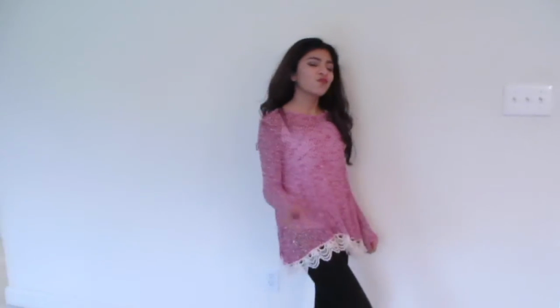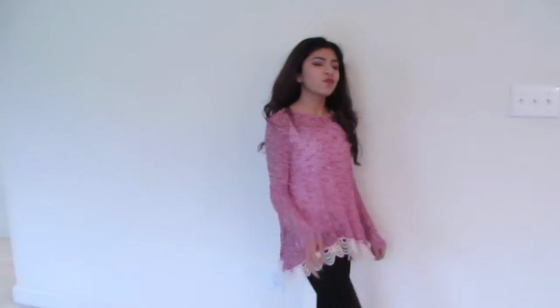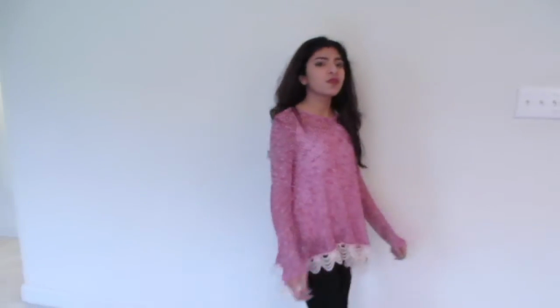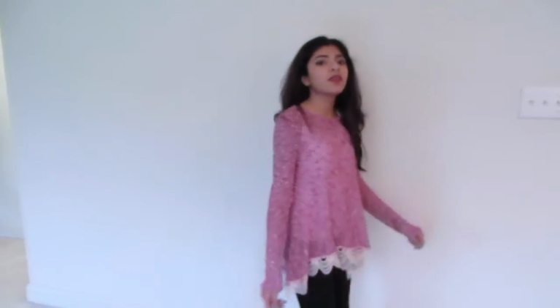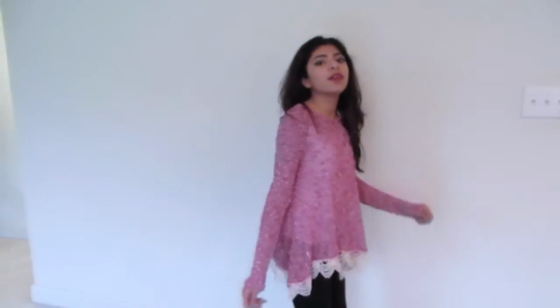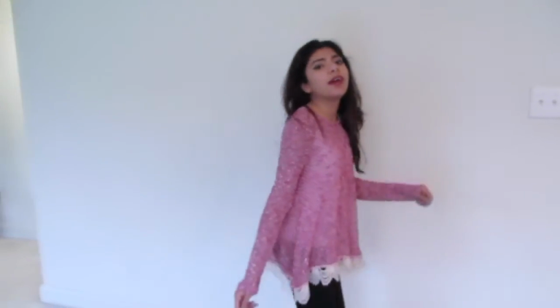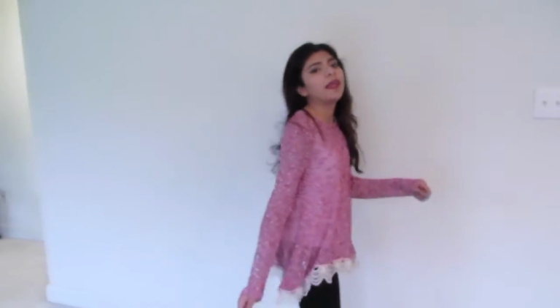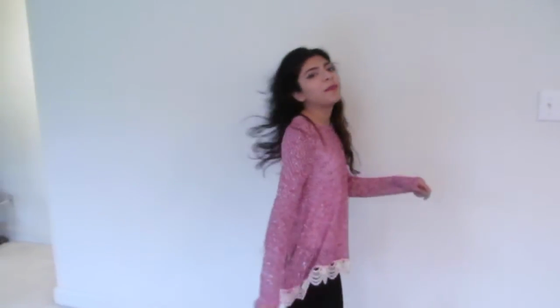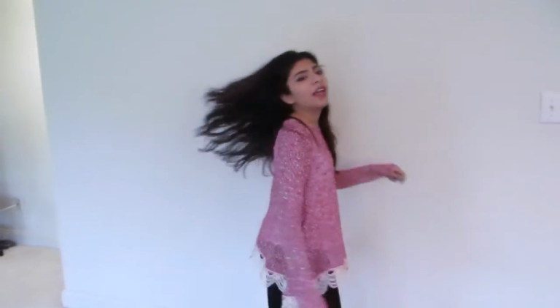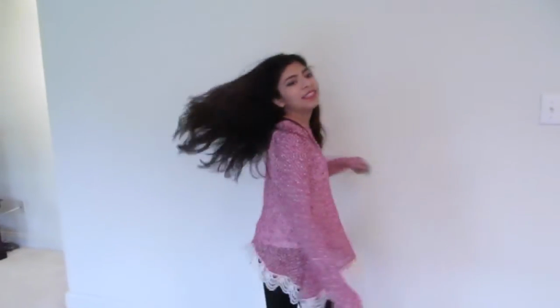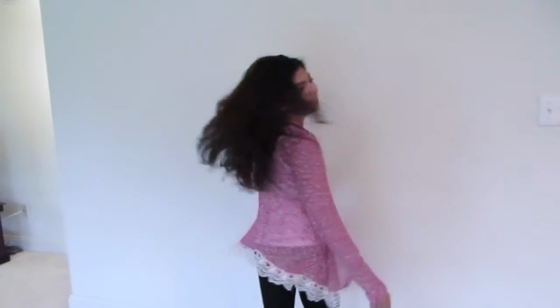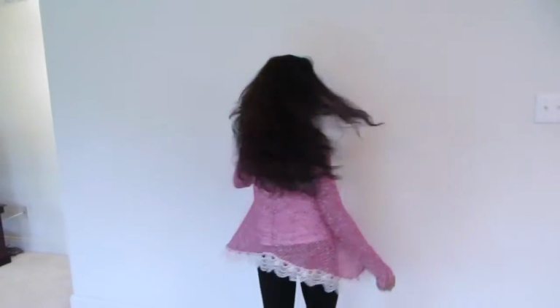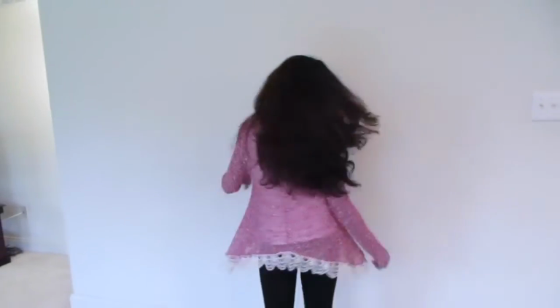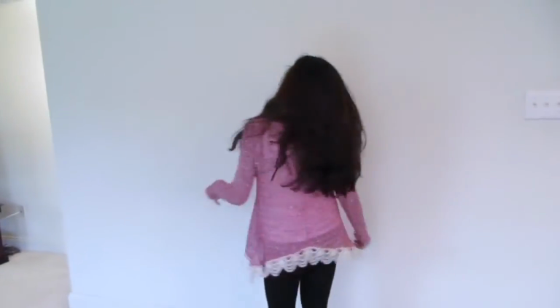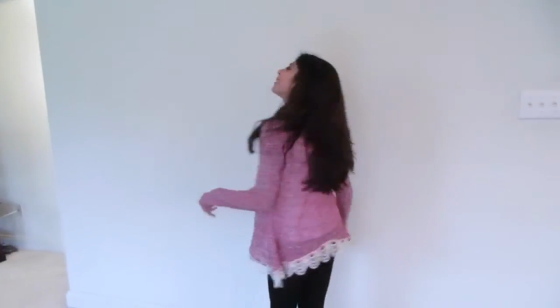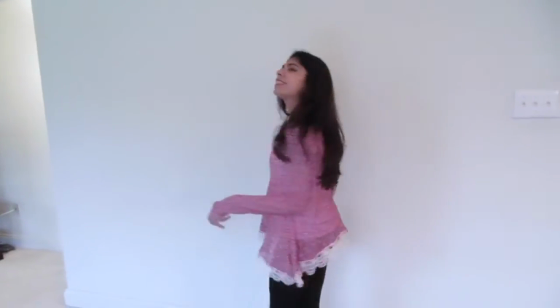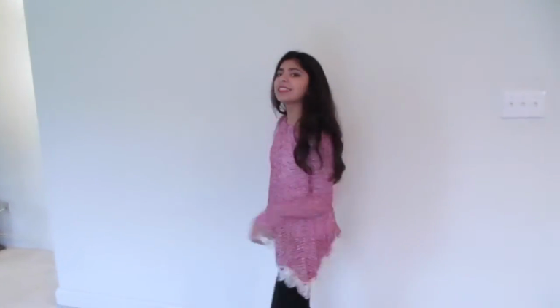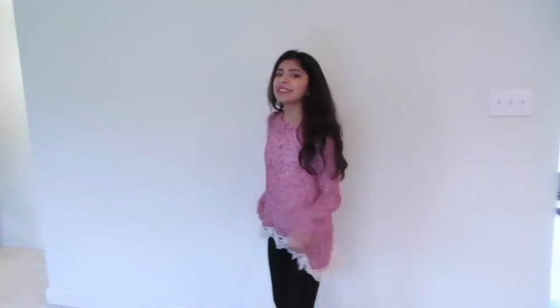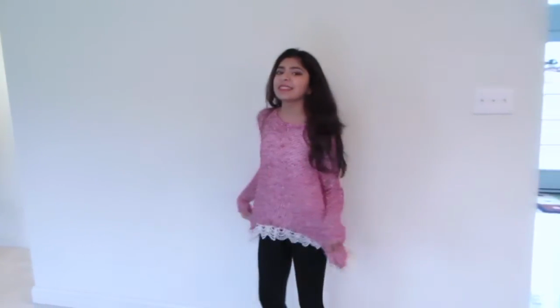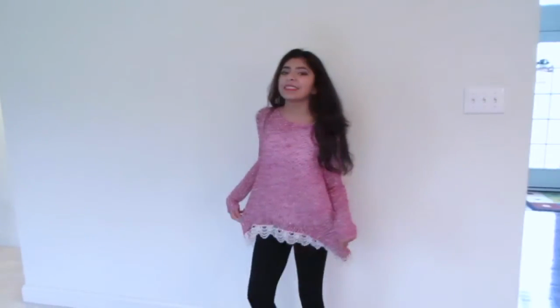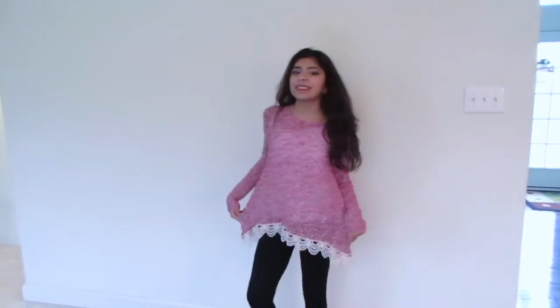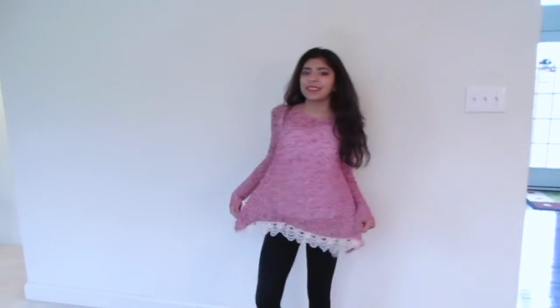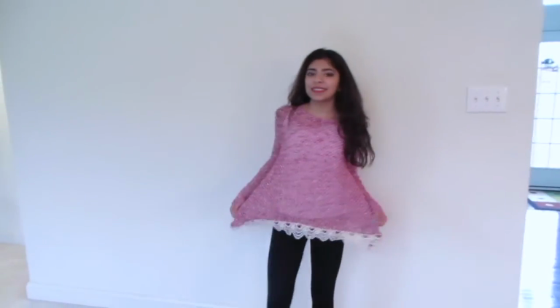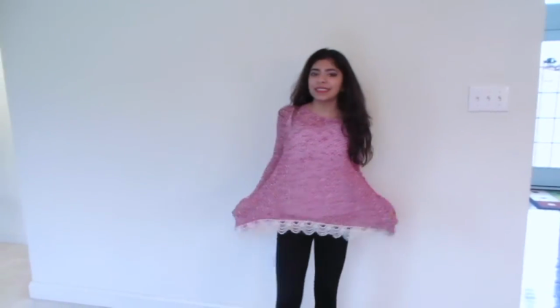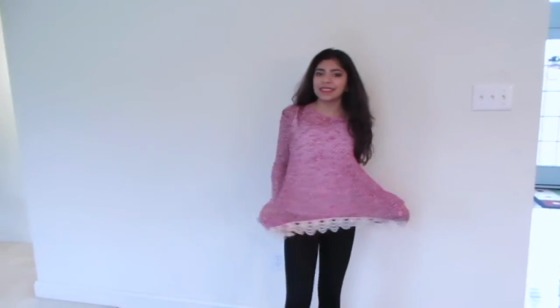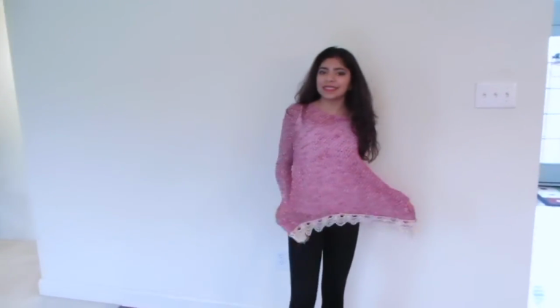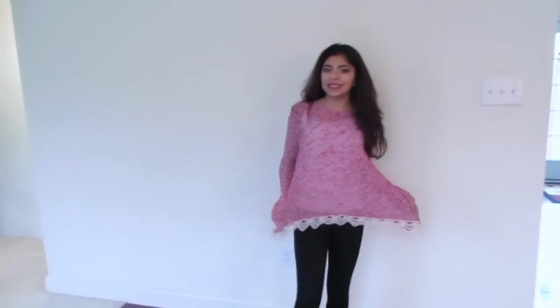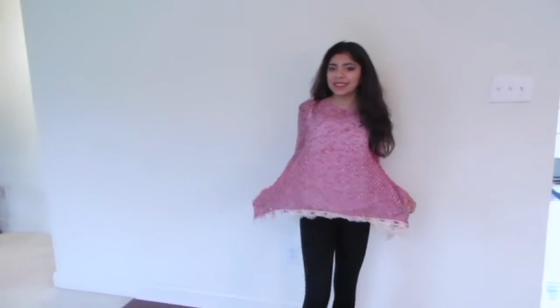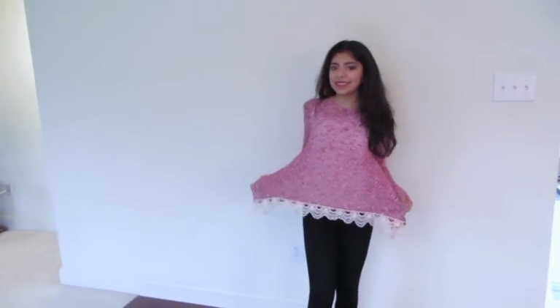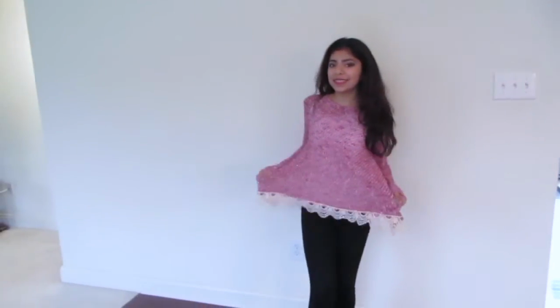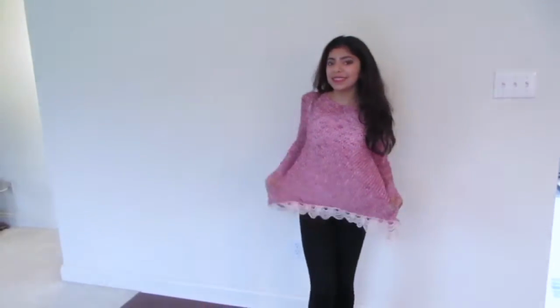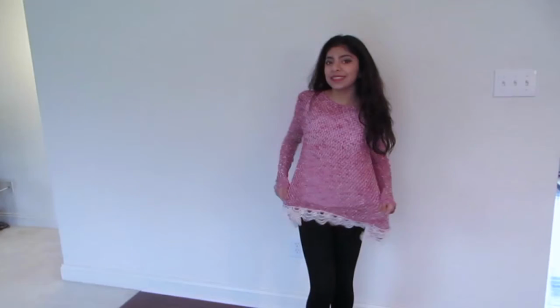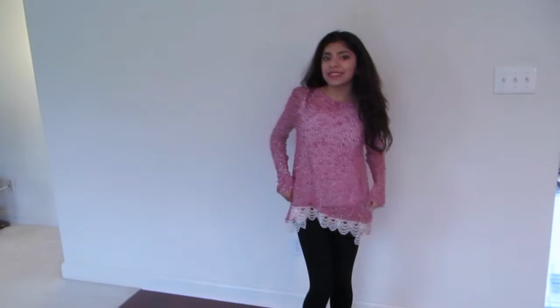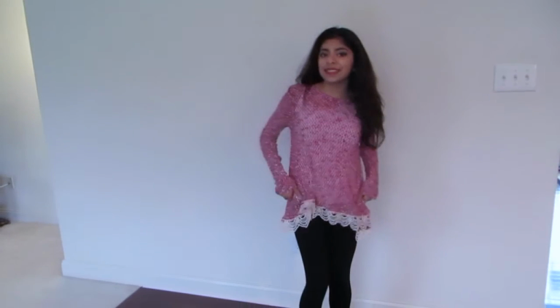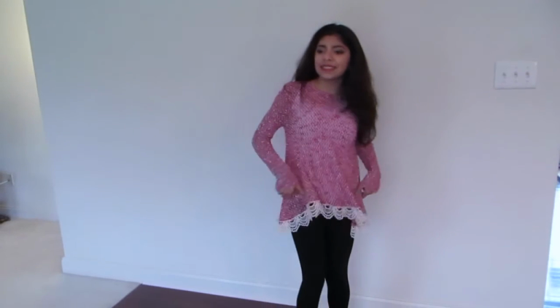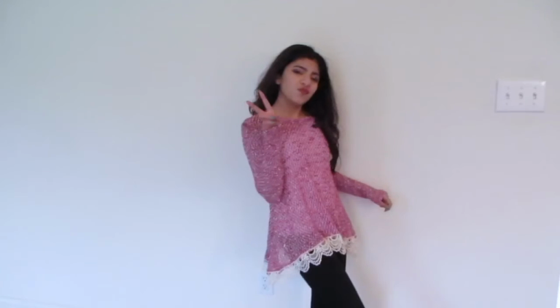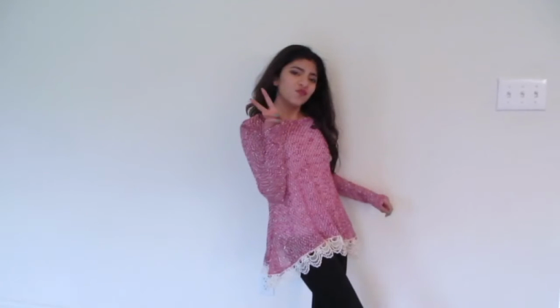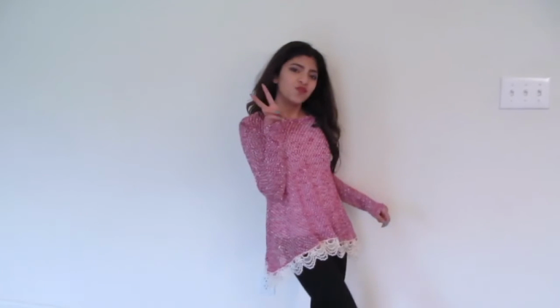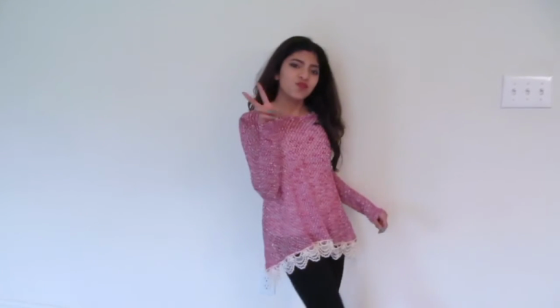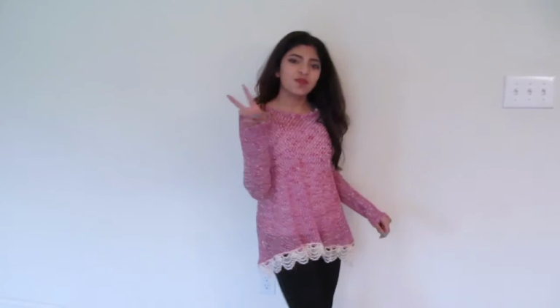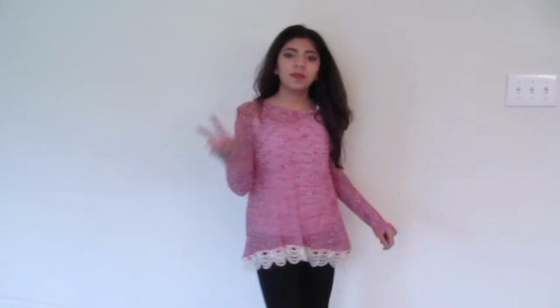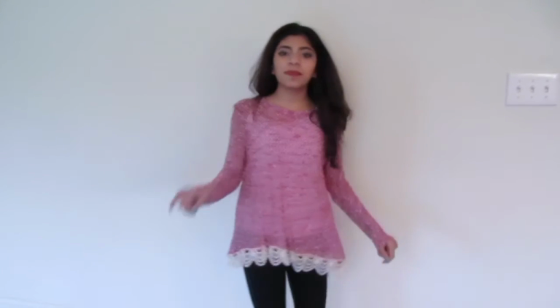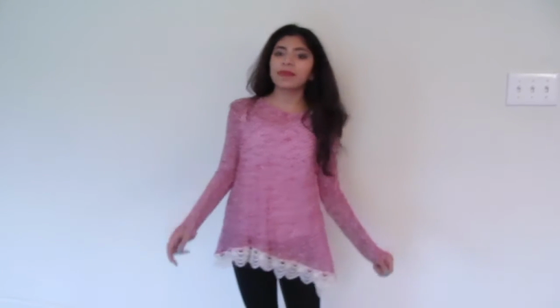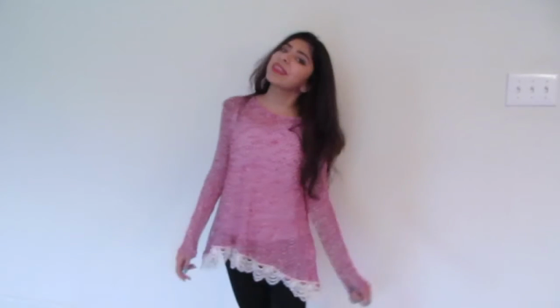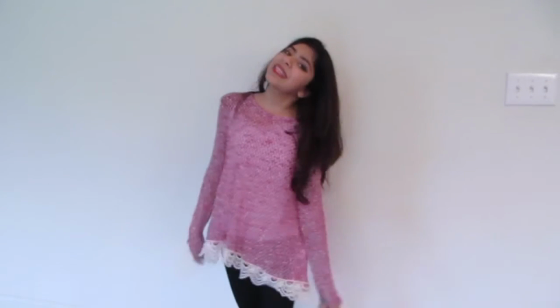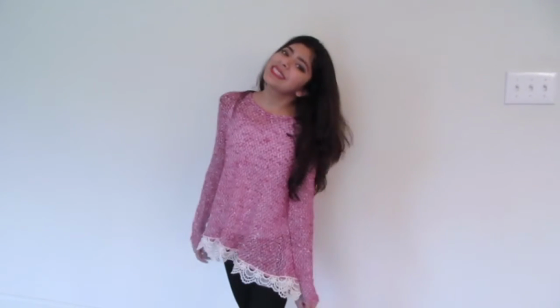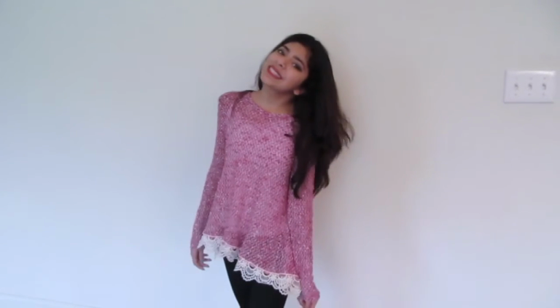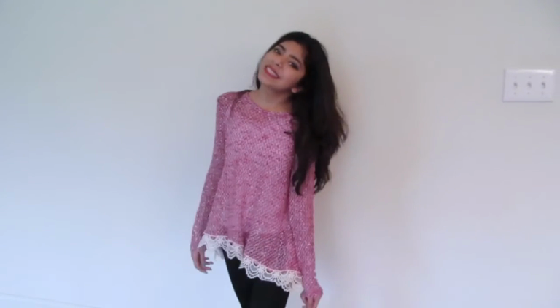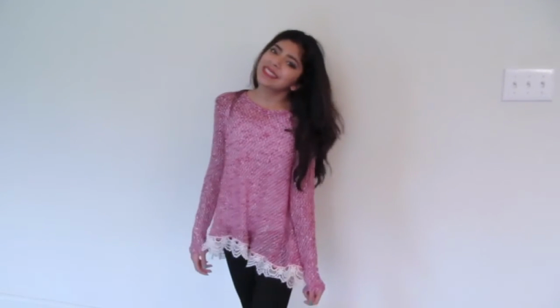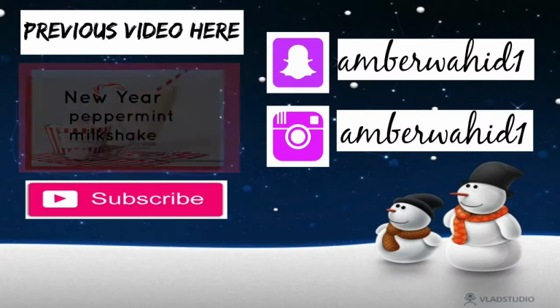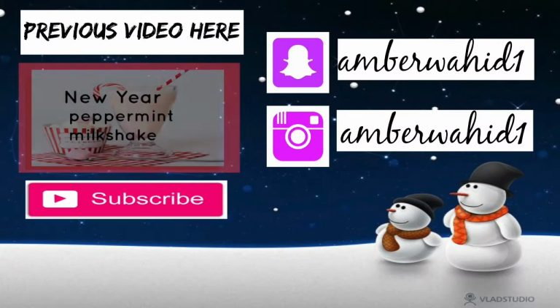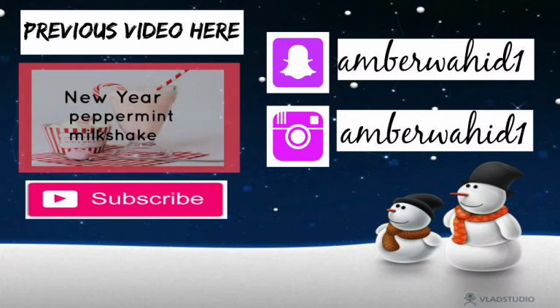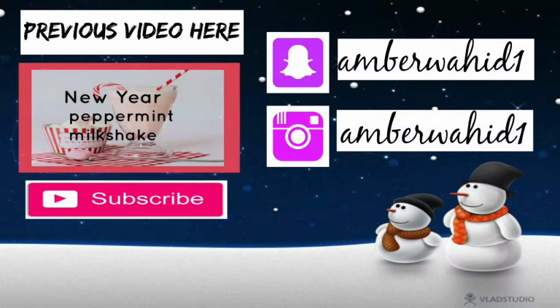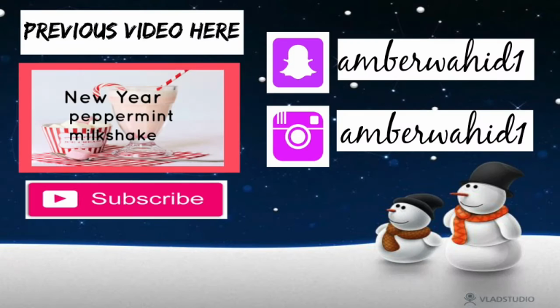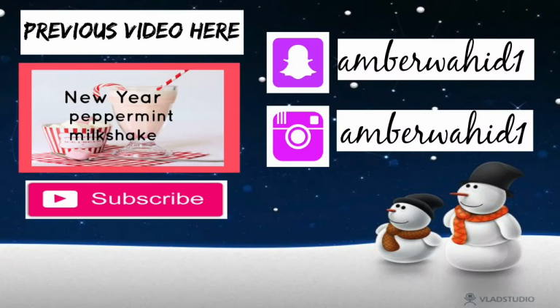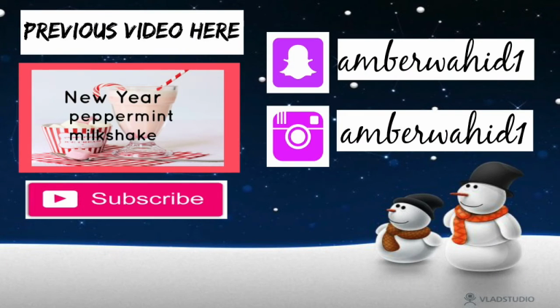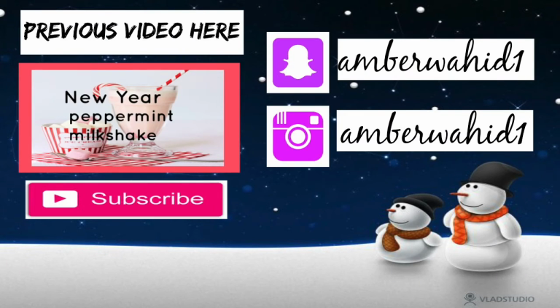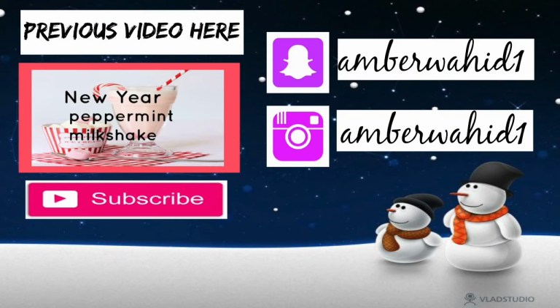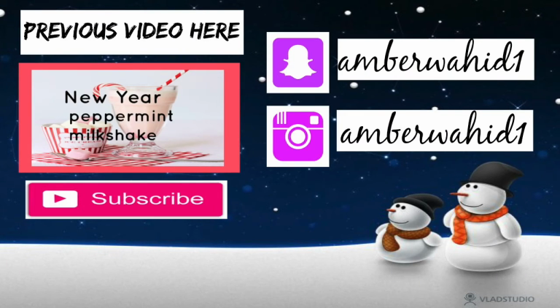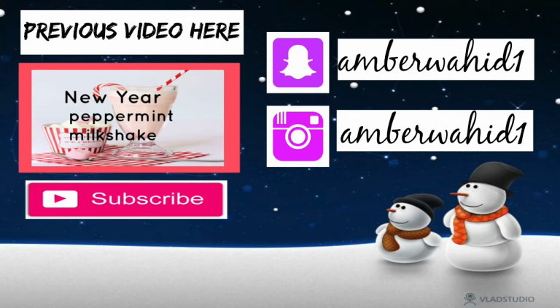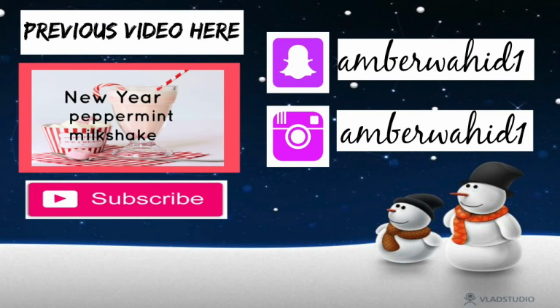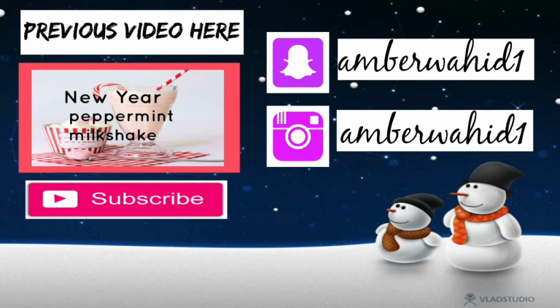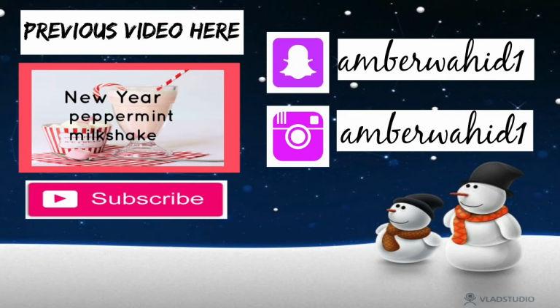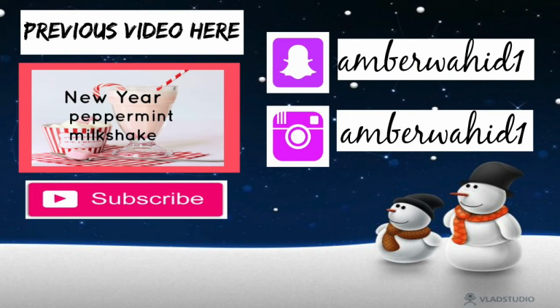So I hope you enjoyed this video. Make sure you like and subscribe and don't forget to check out my previous video. Bye!